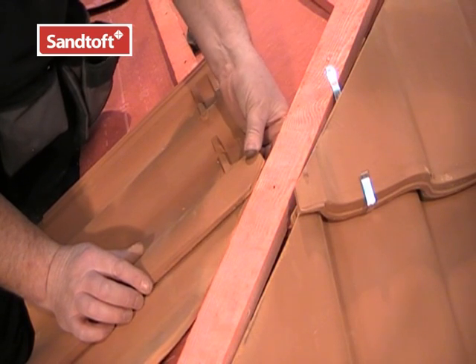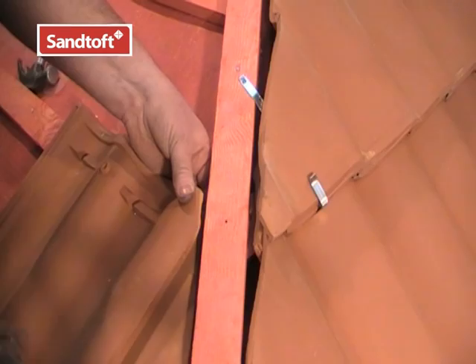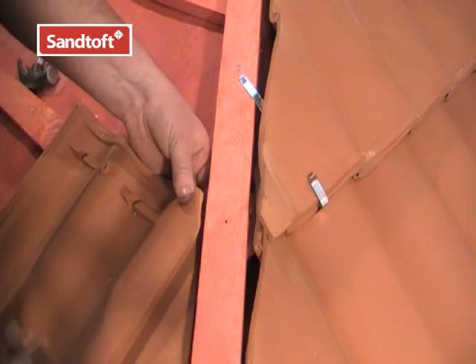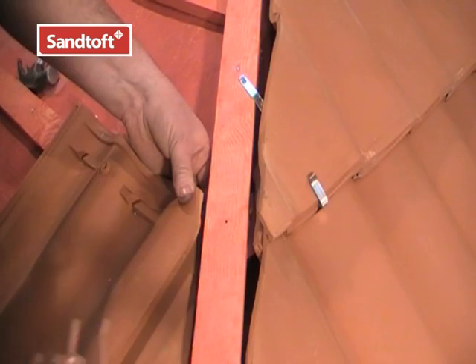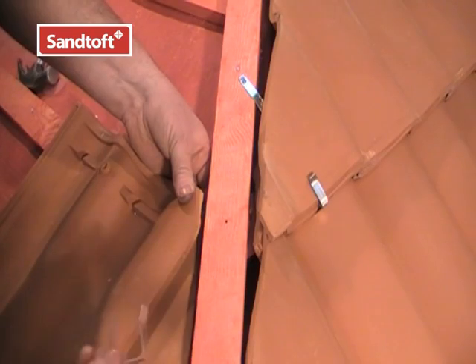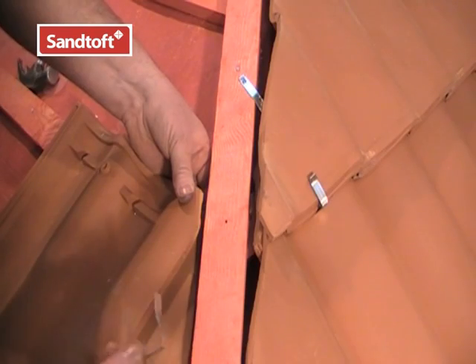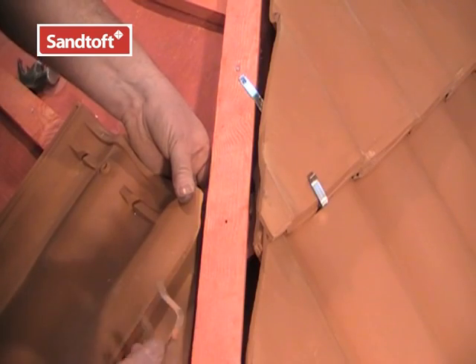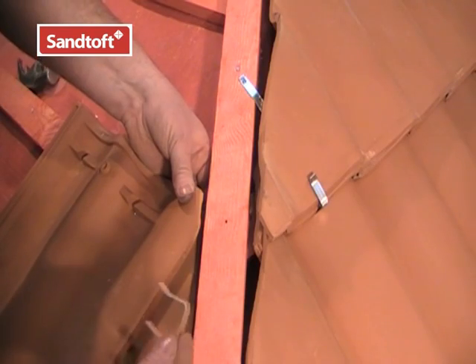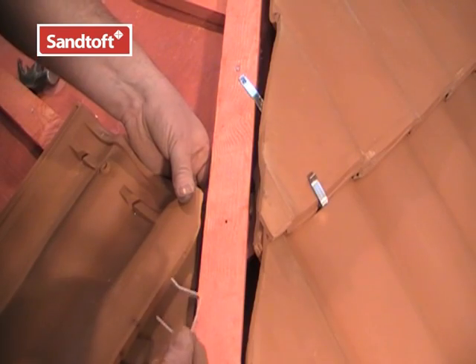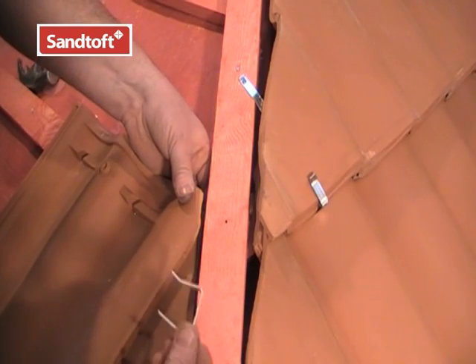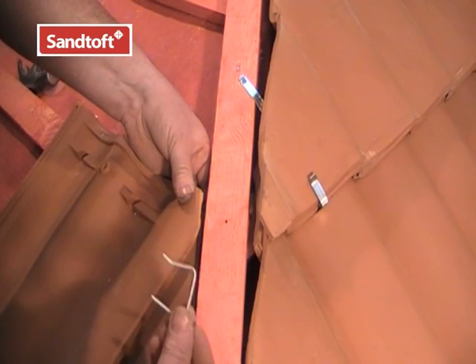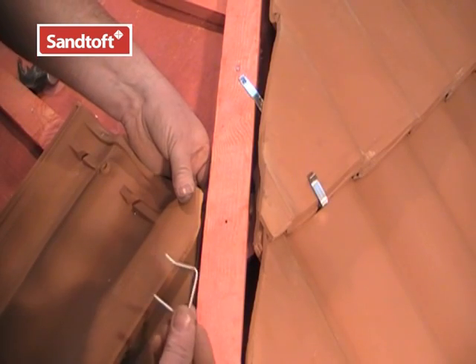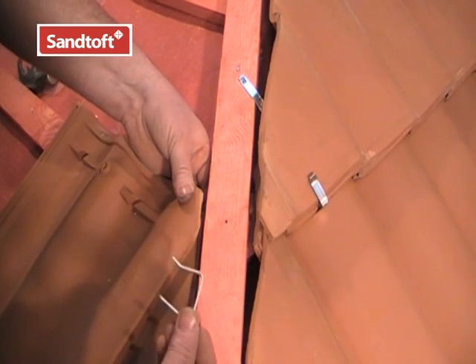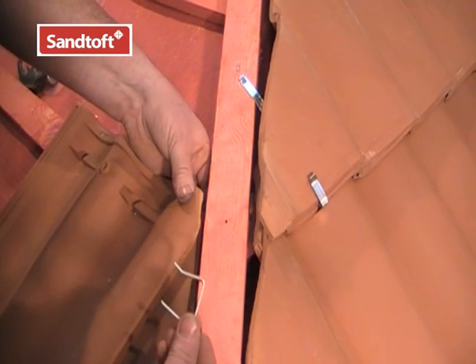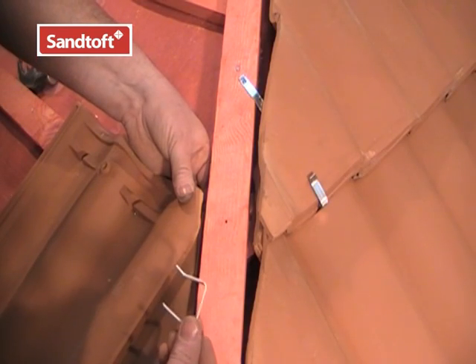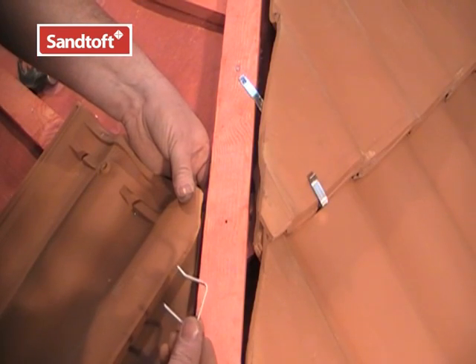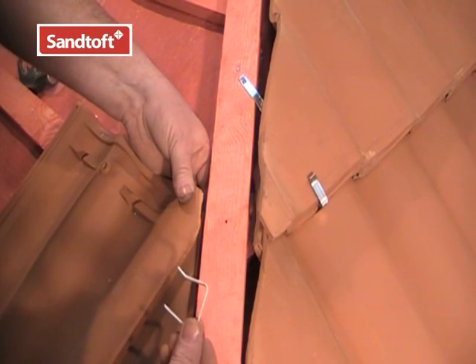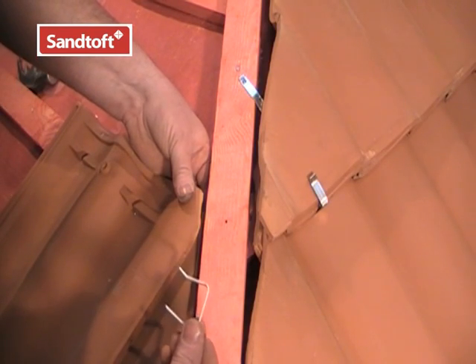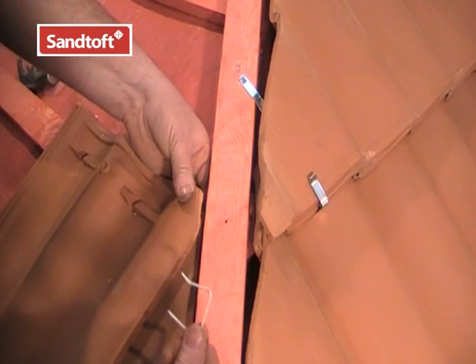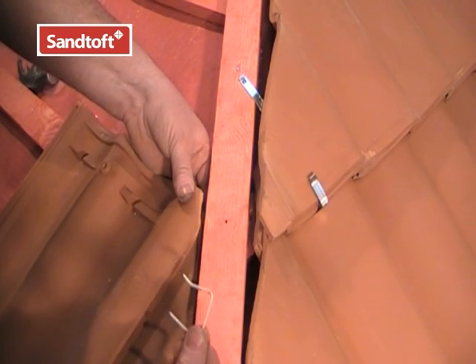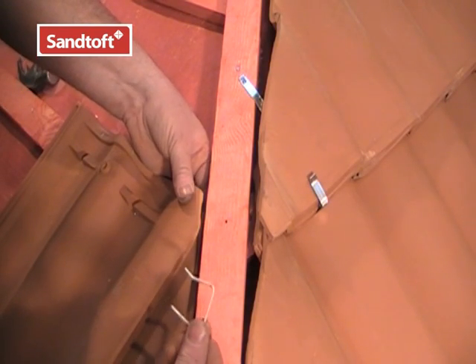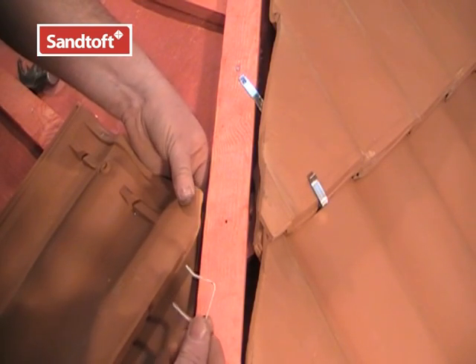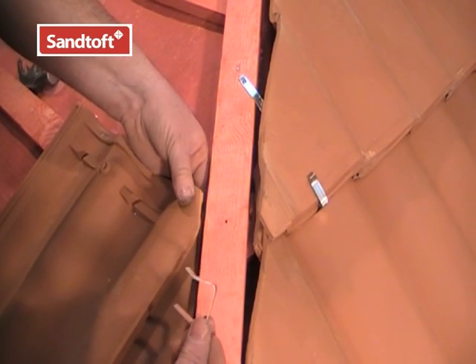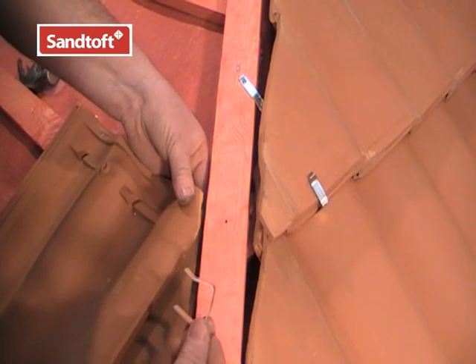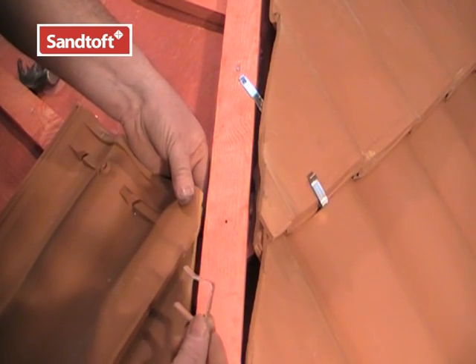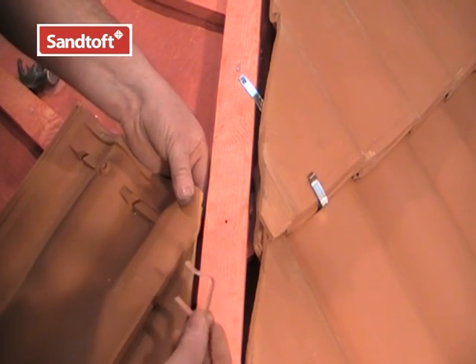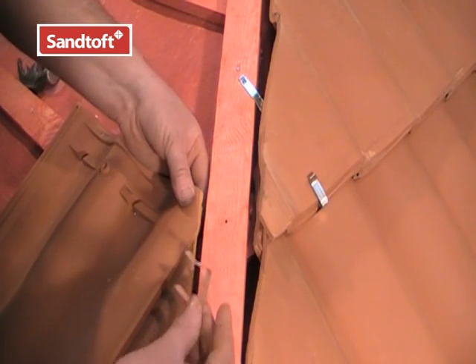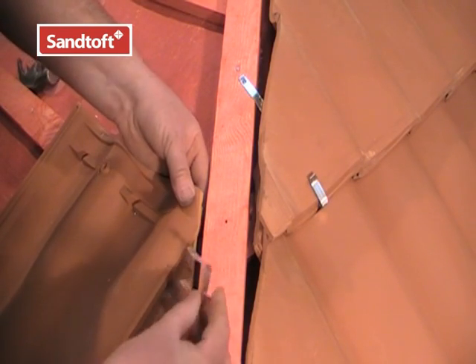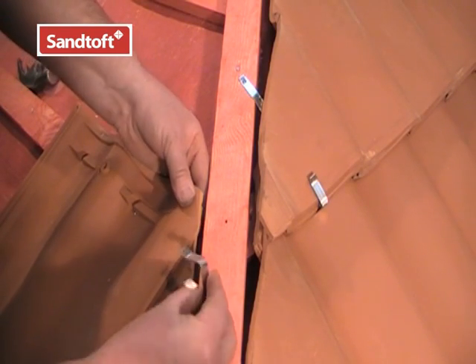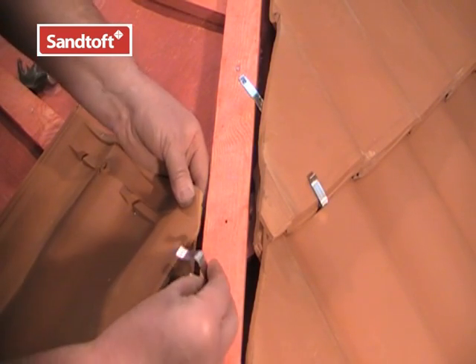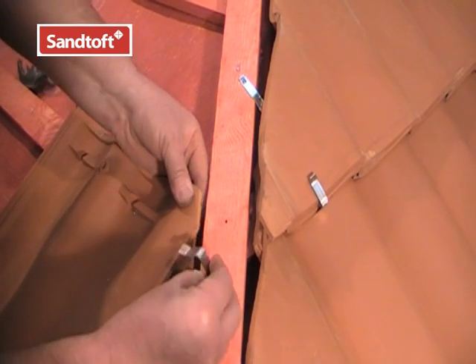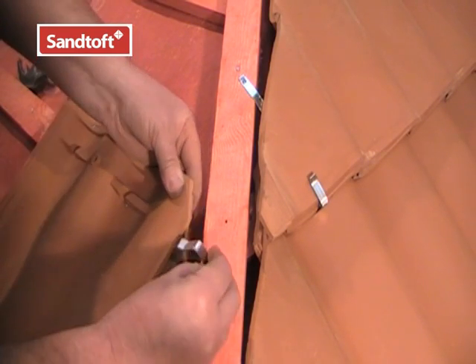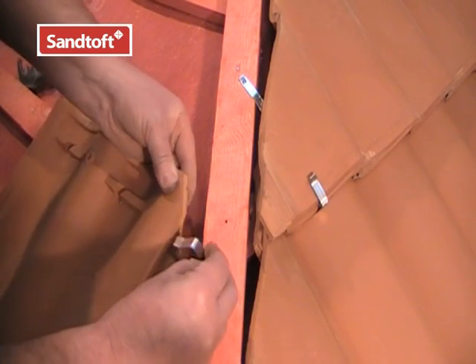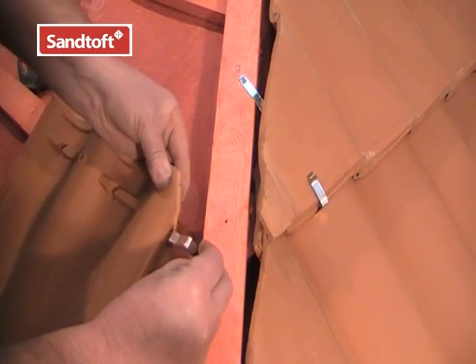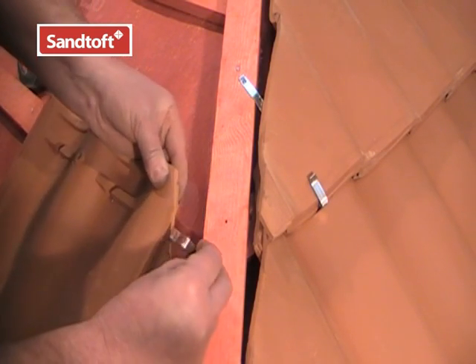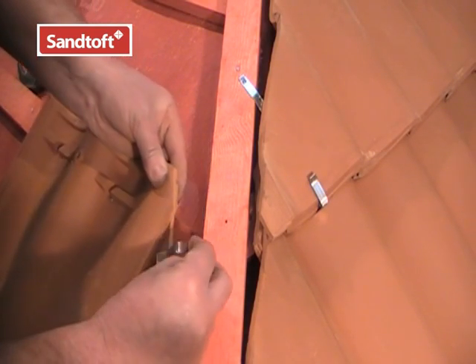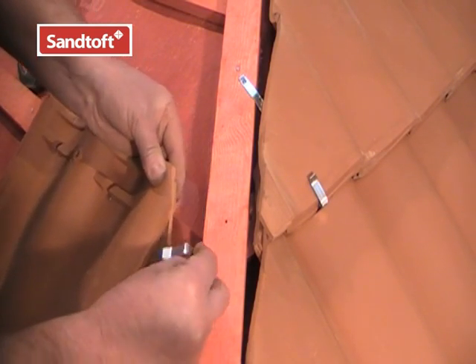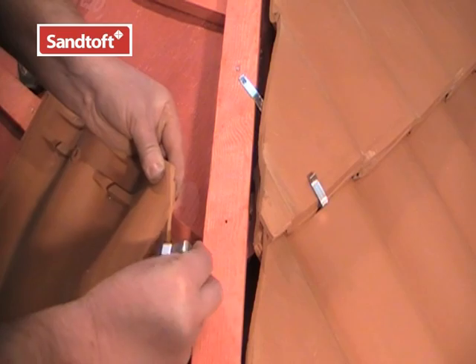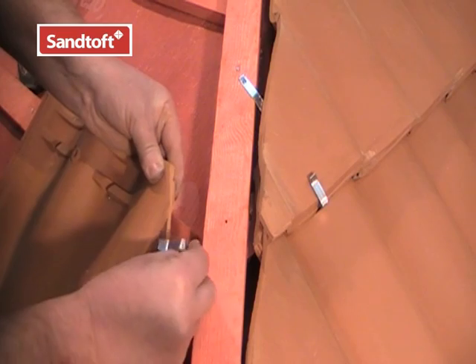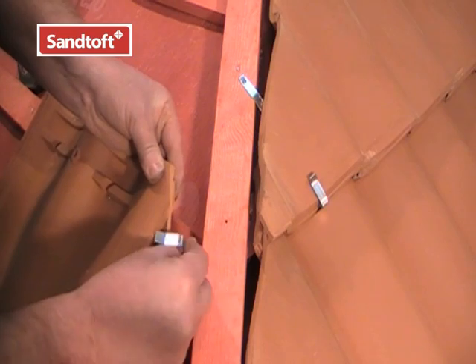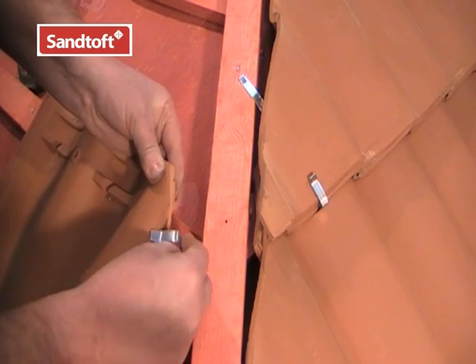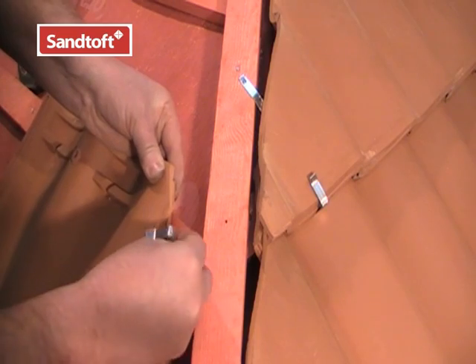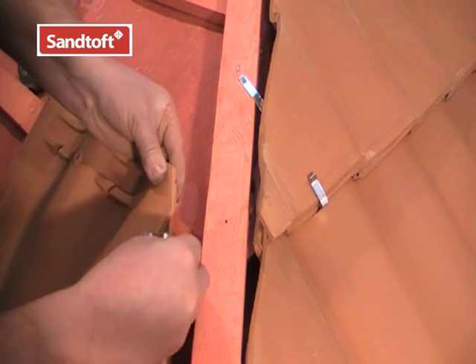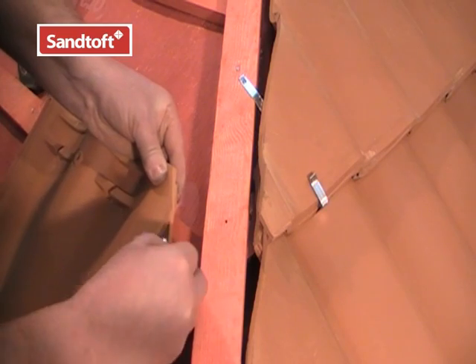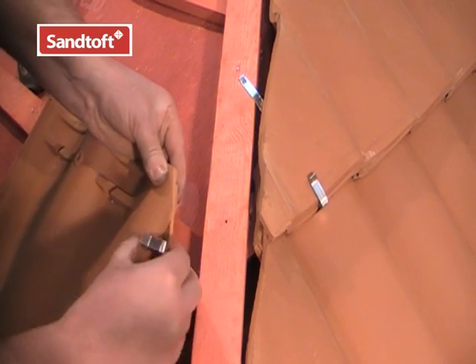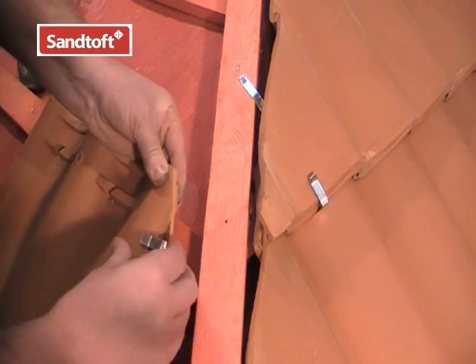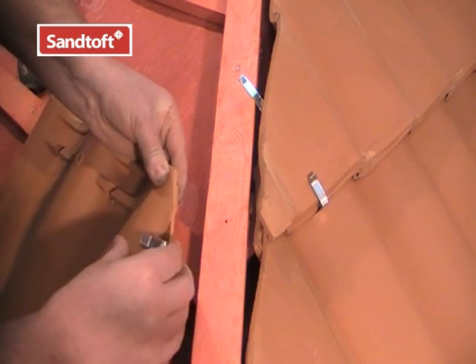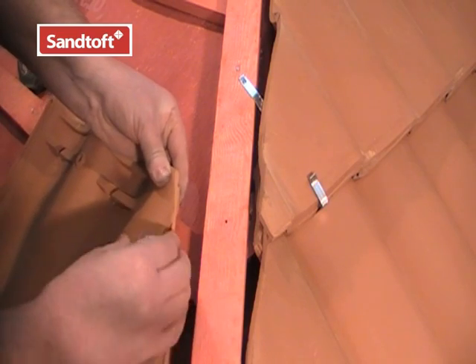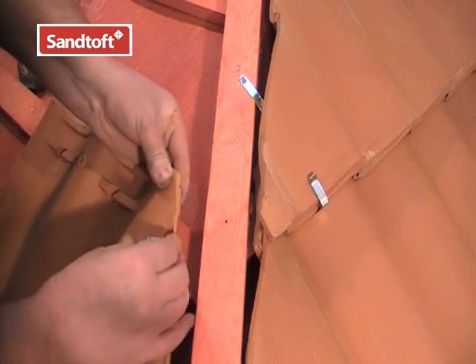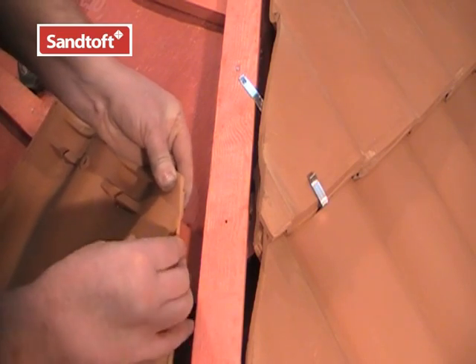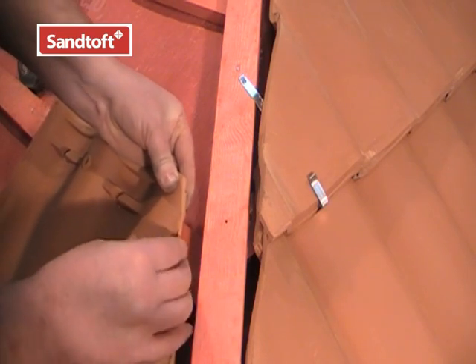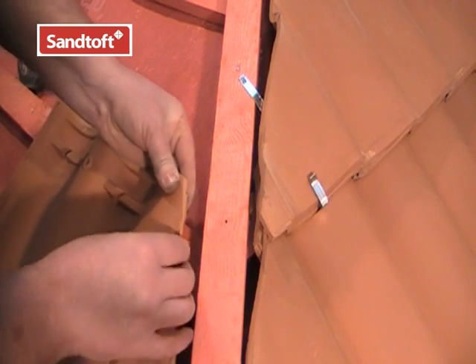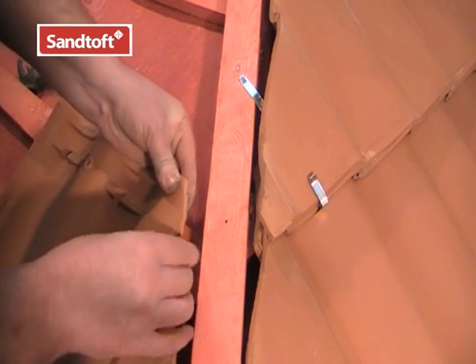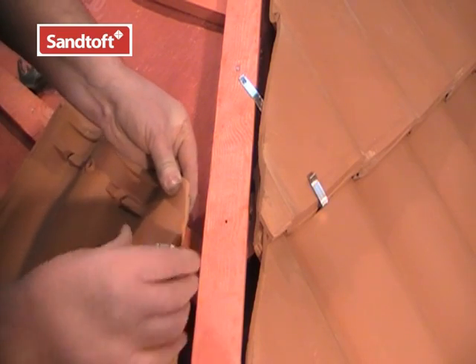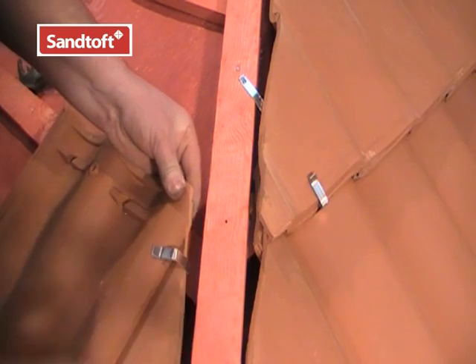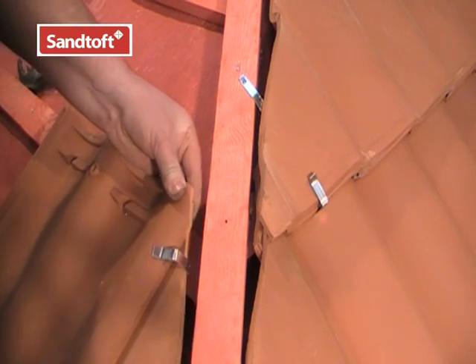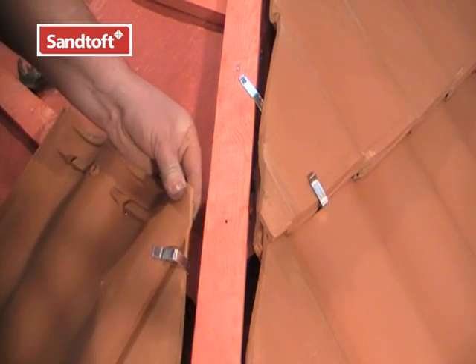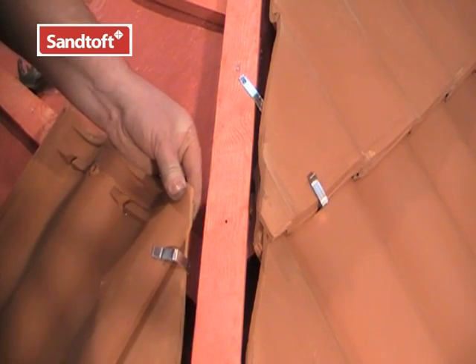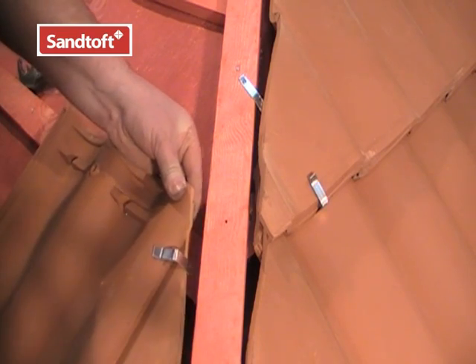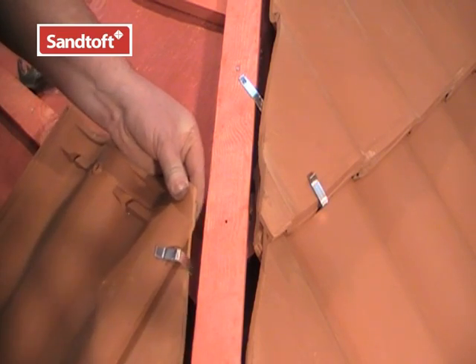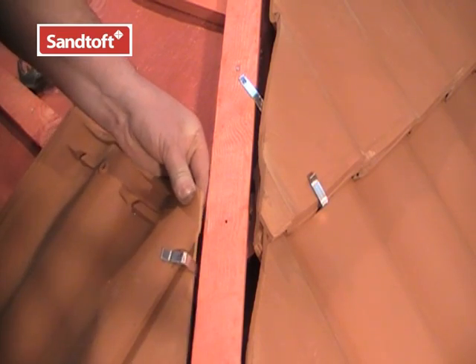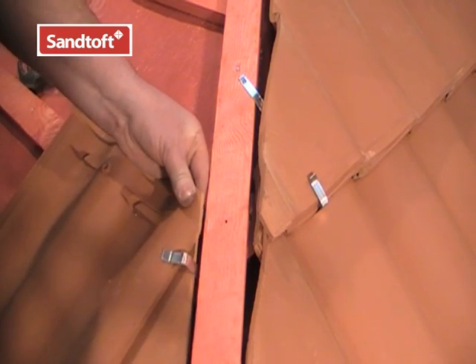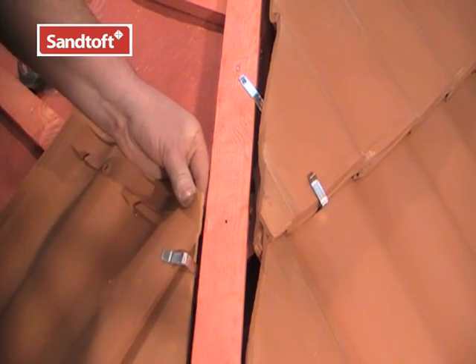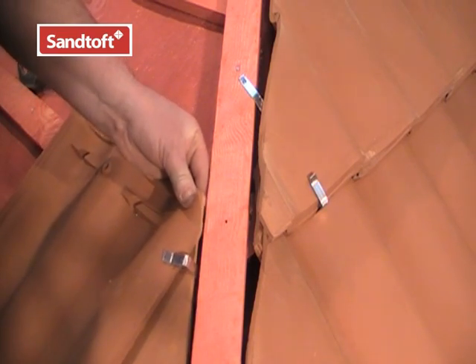So we use the top clip to secure the top of the tile to its neighbouring tile, like this.